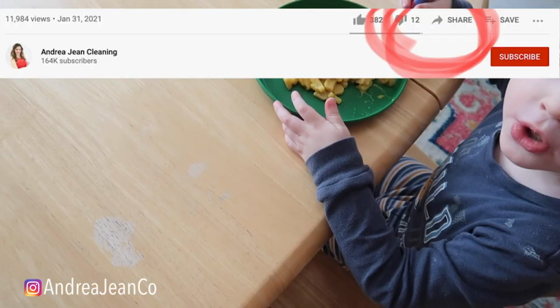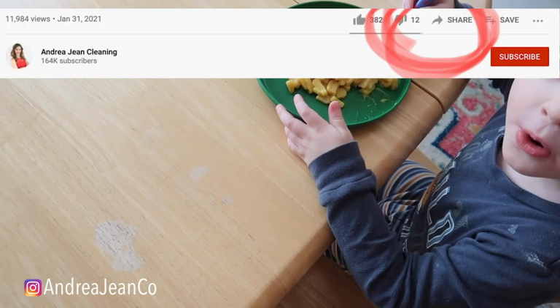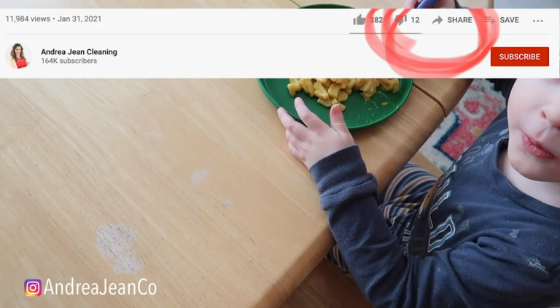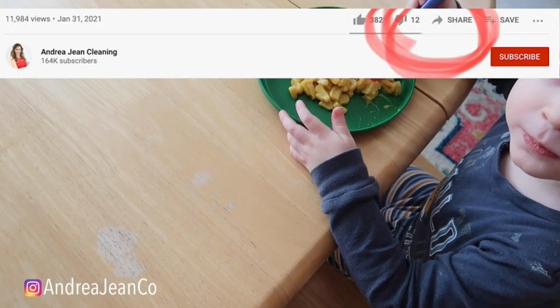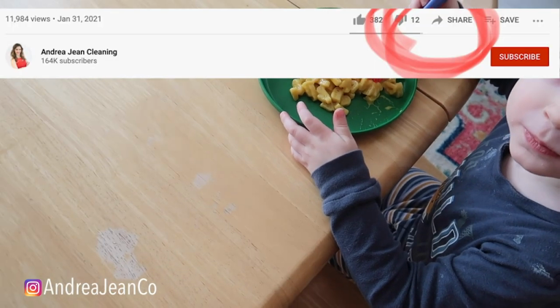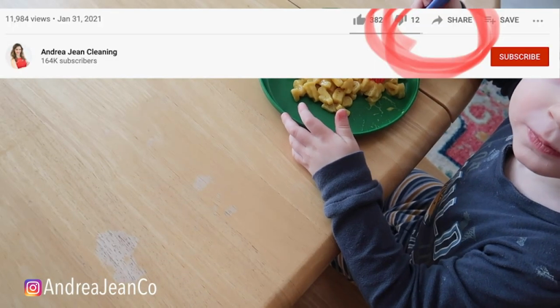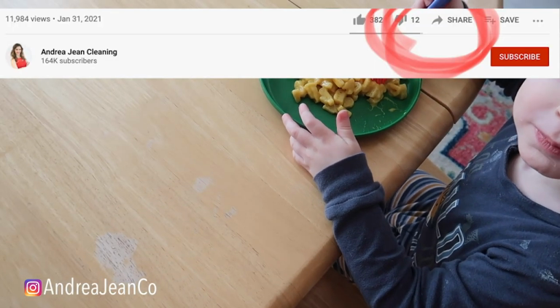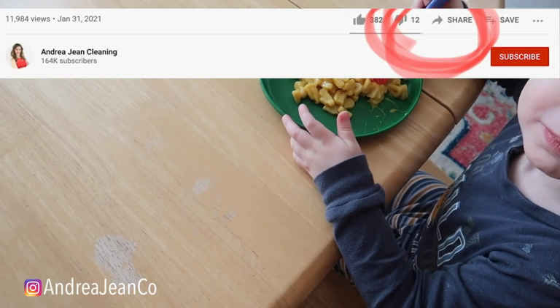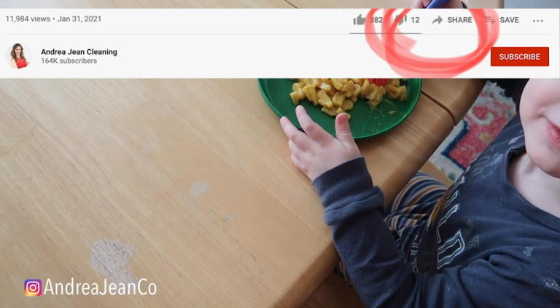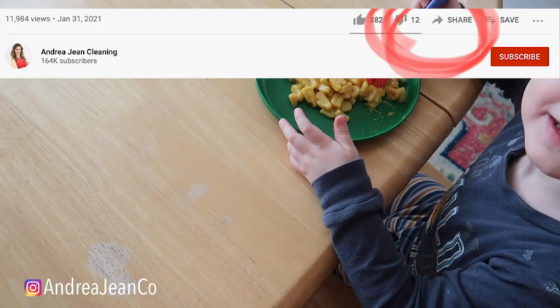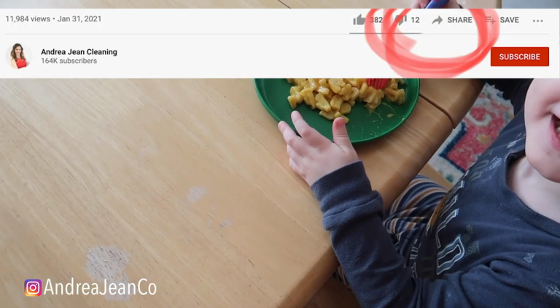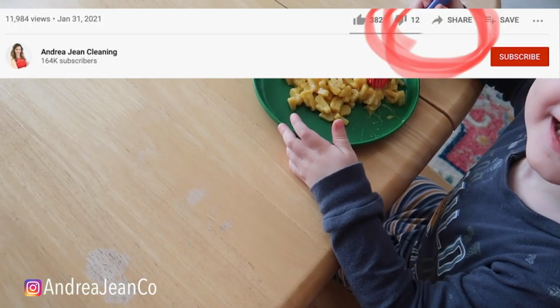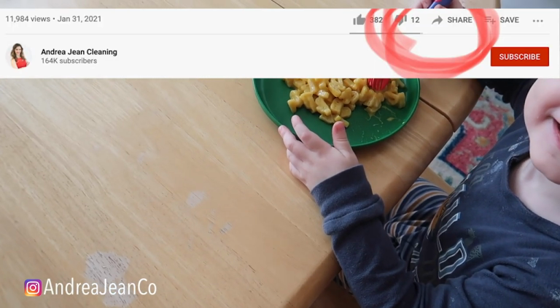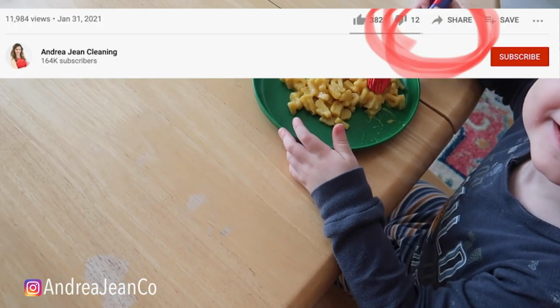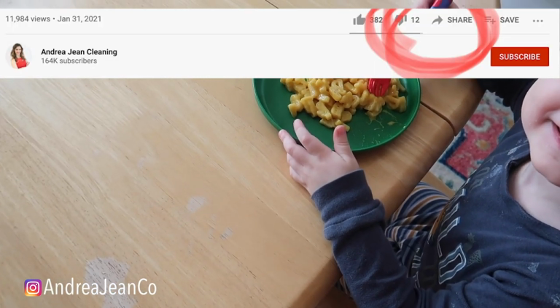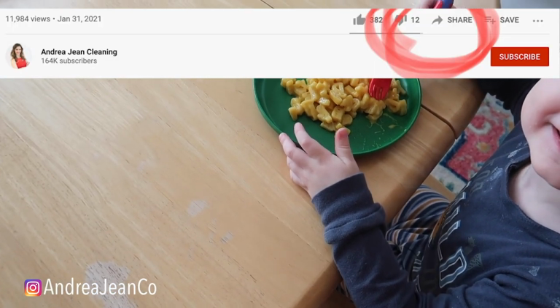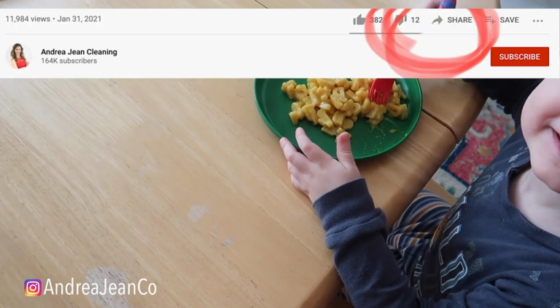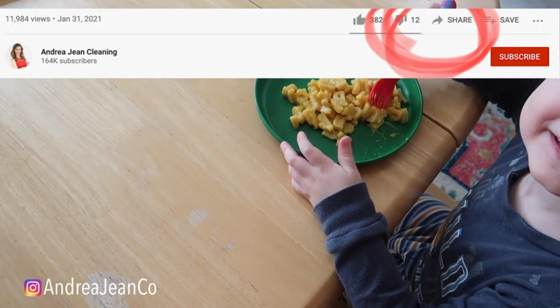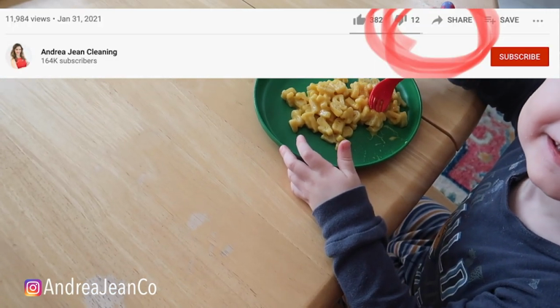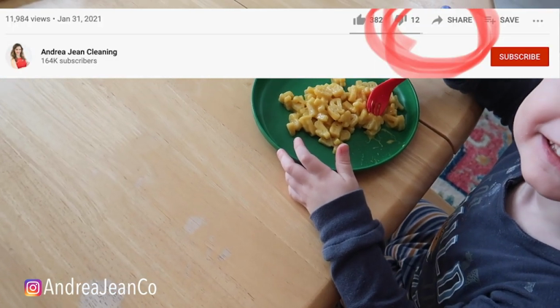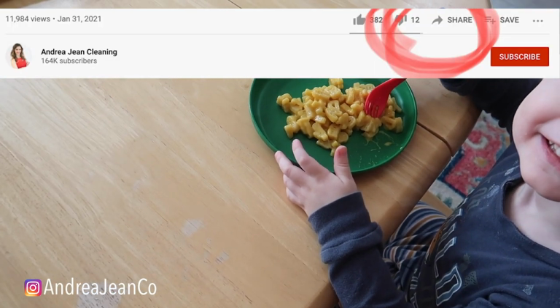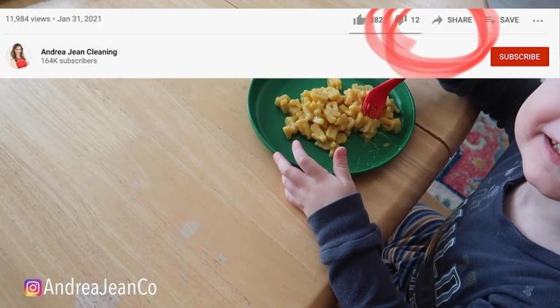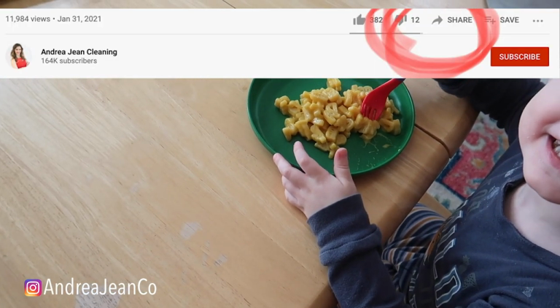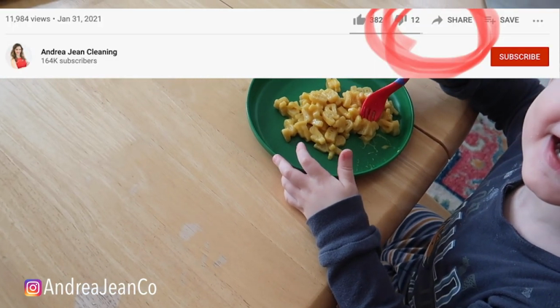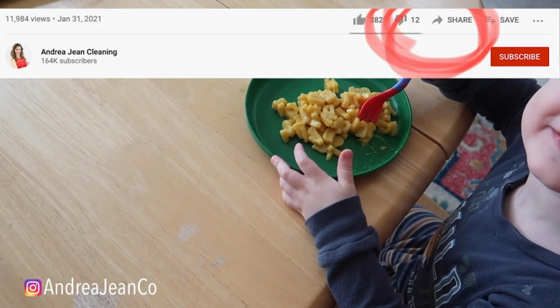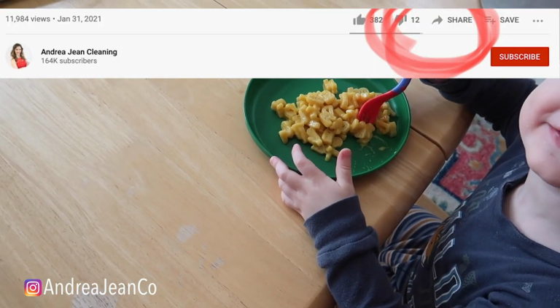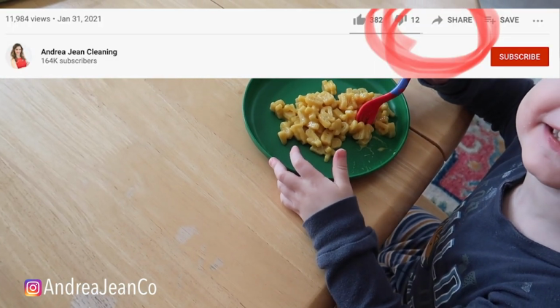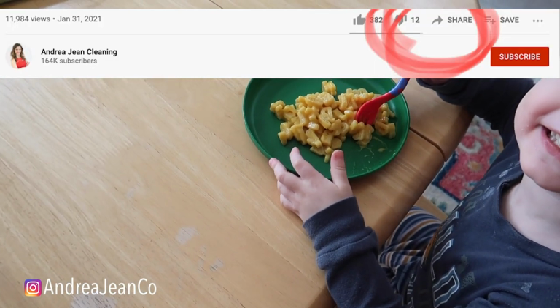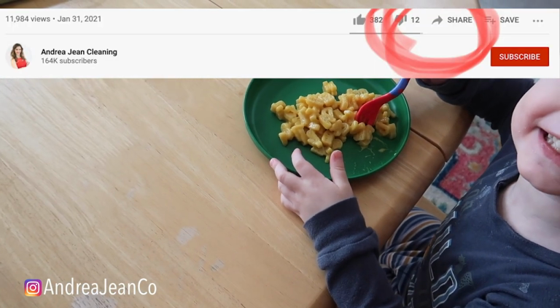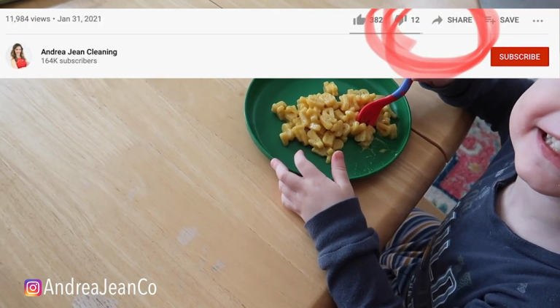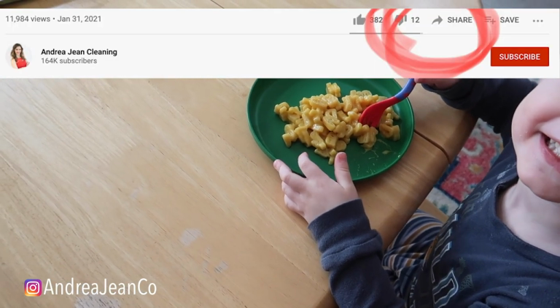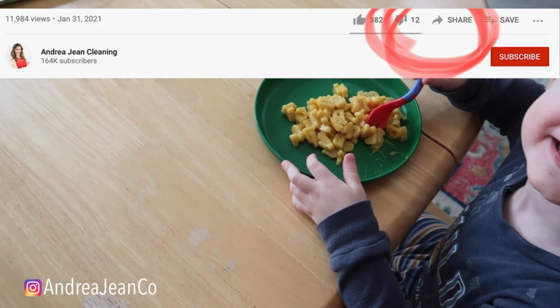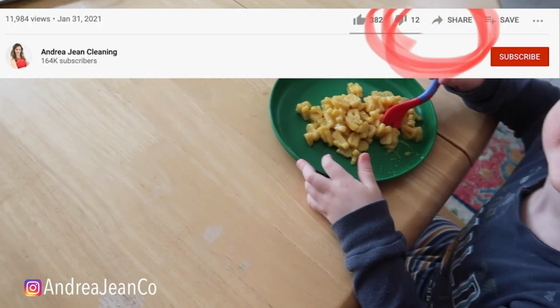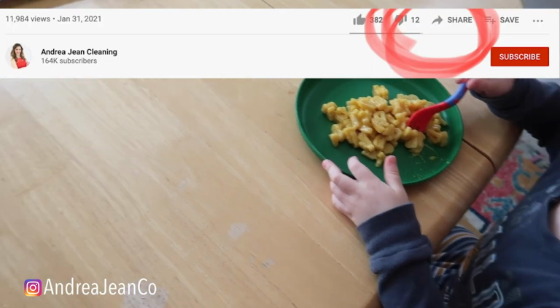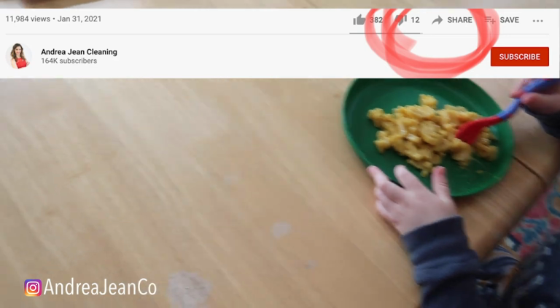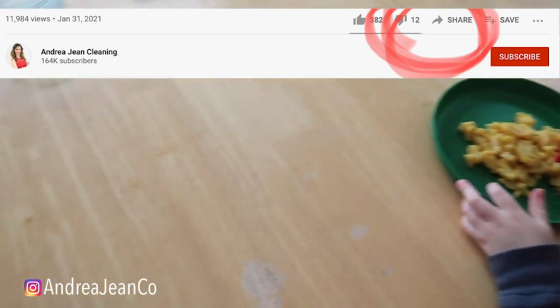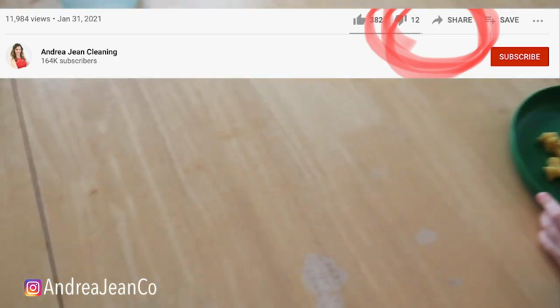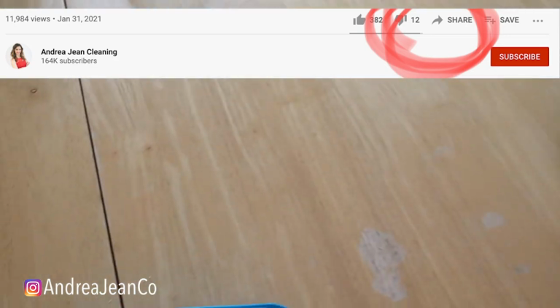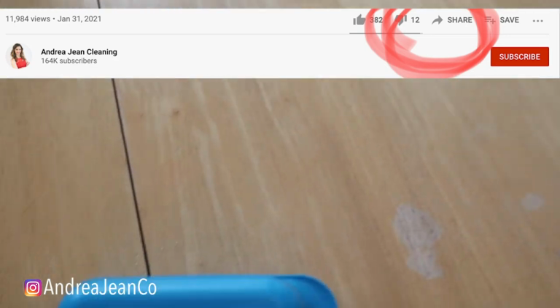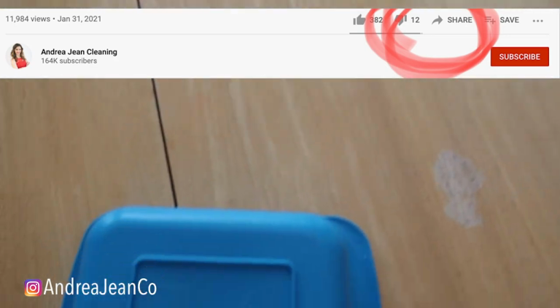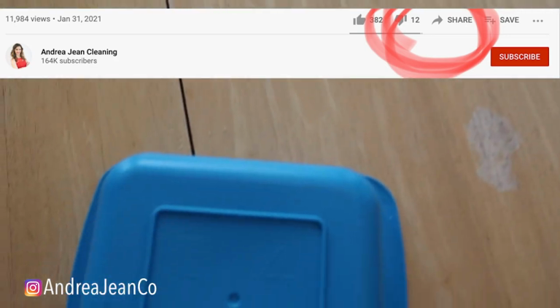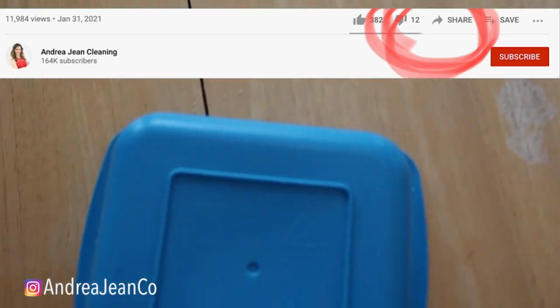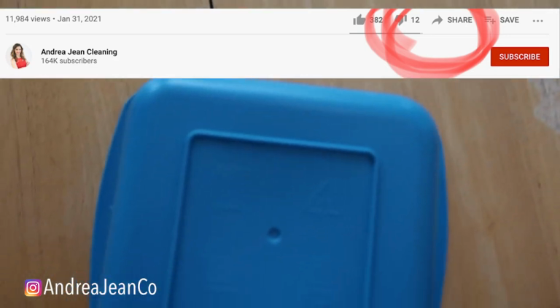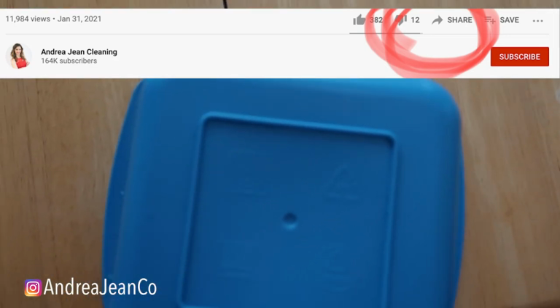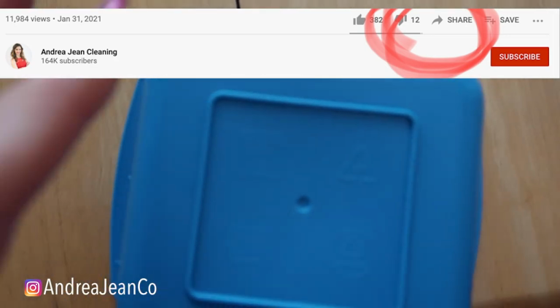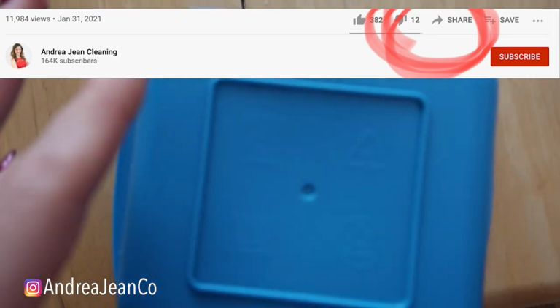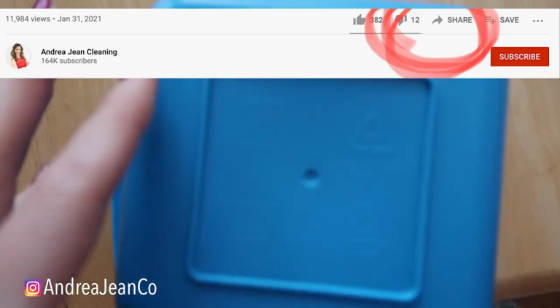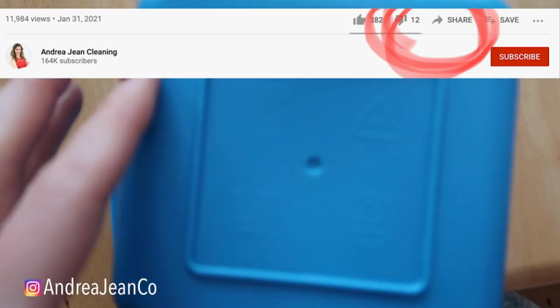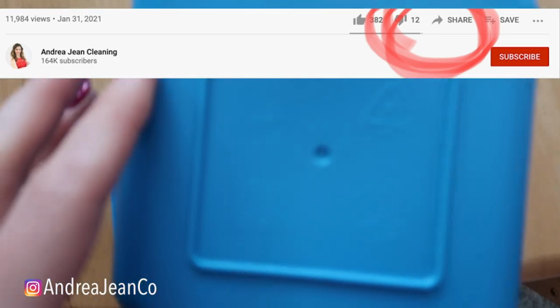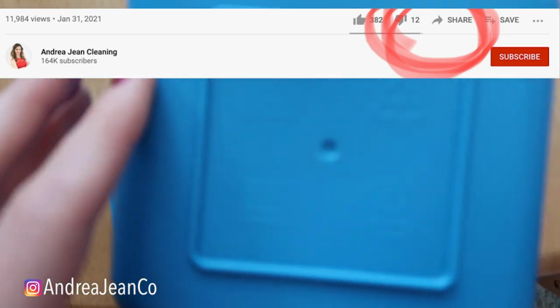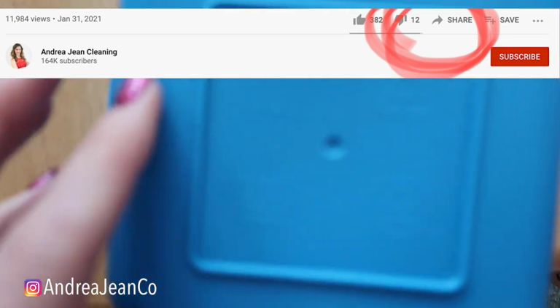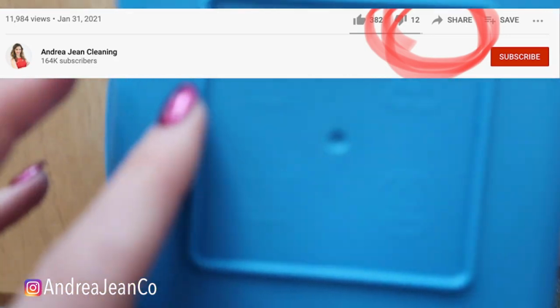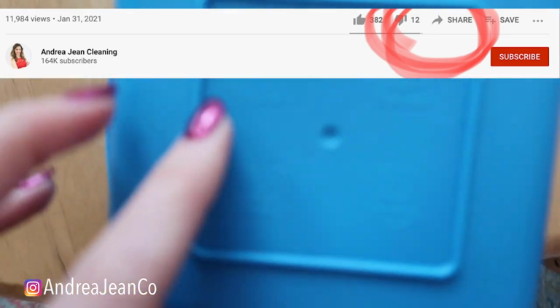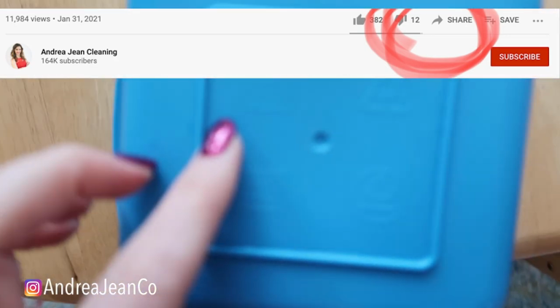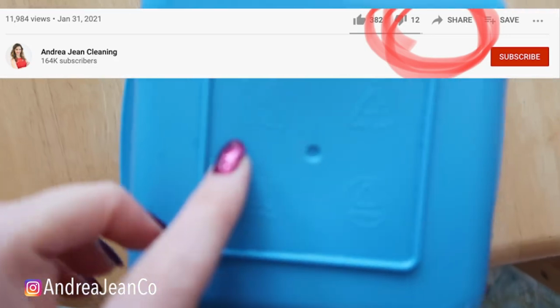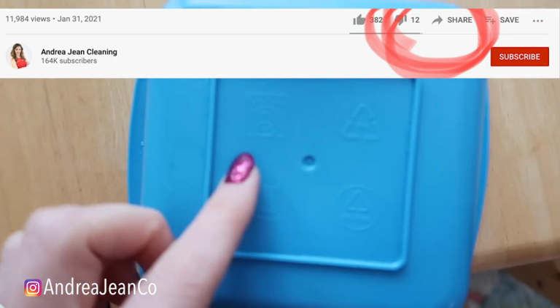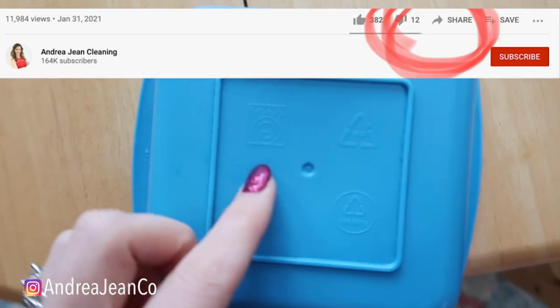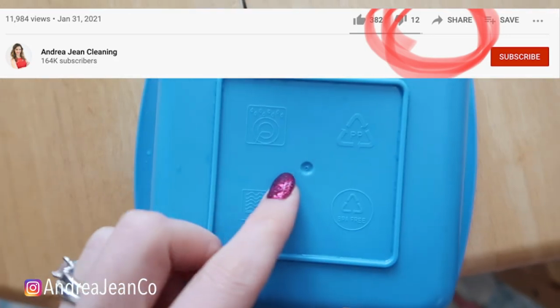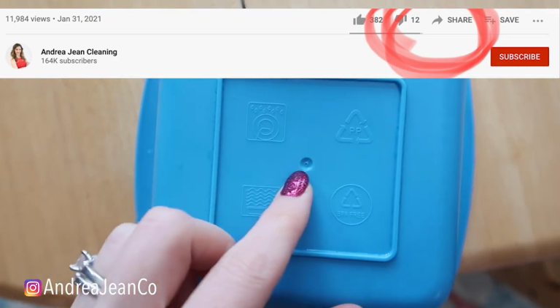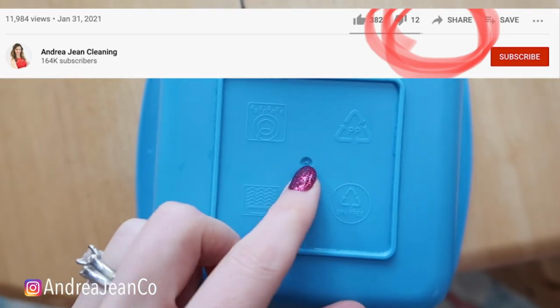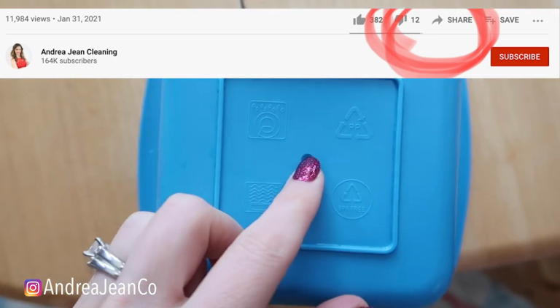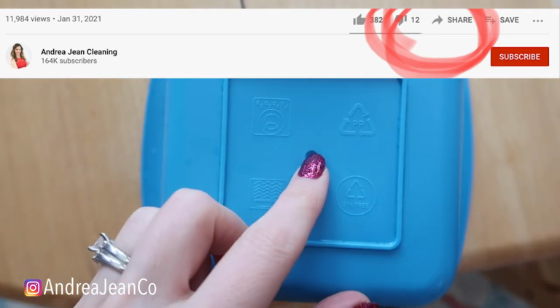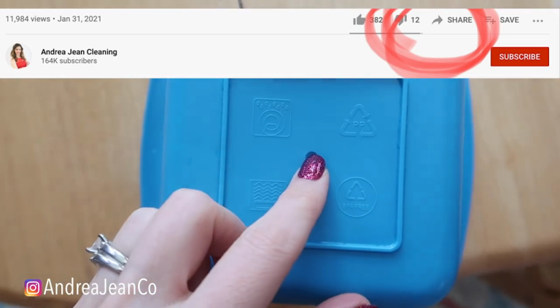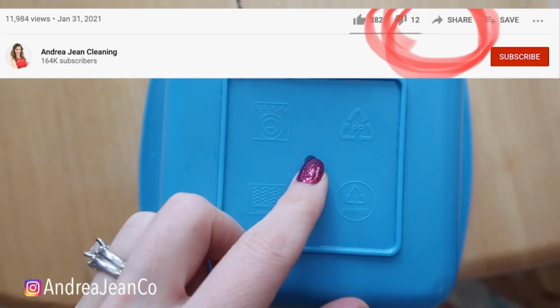How does it taste? Yummy. It's good. All right, so I just wanted to show you this right here.